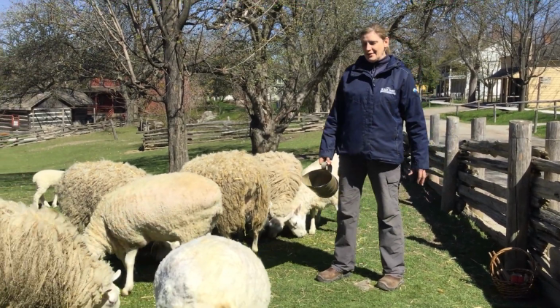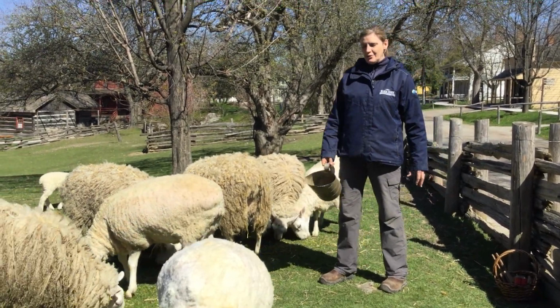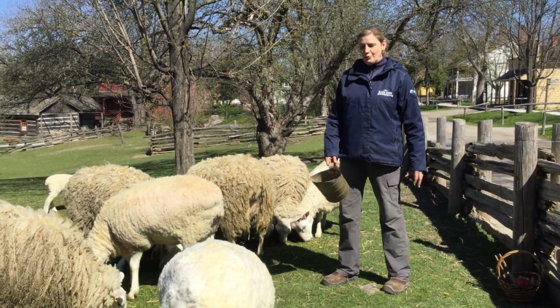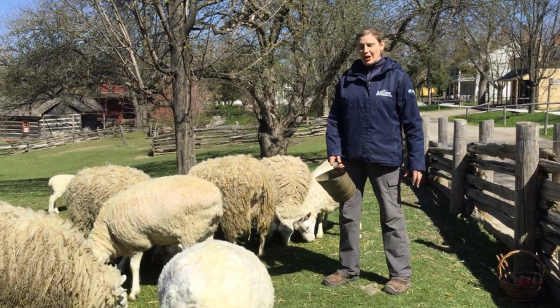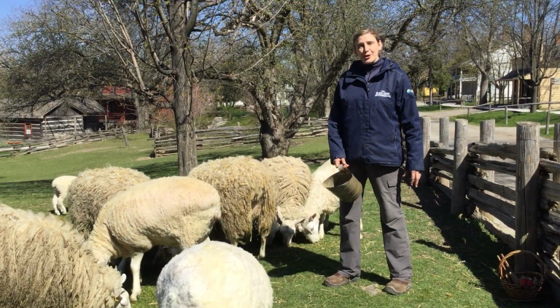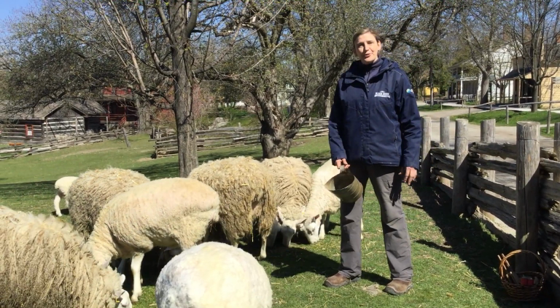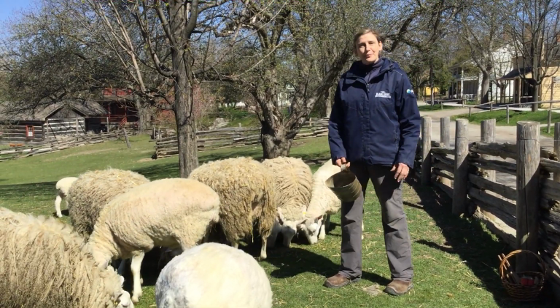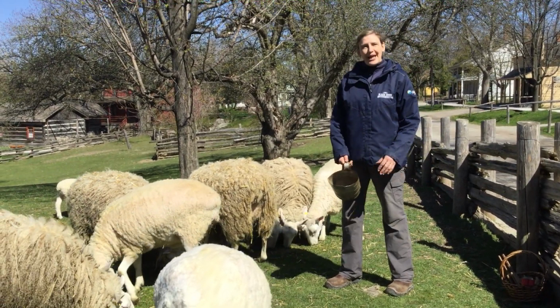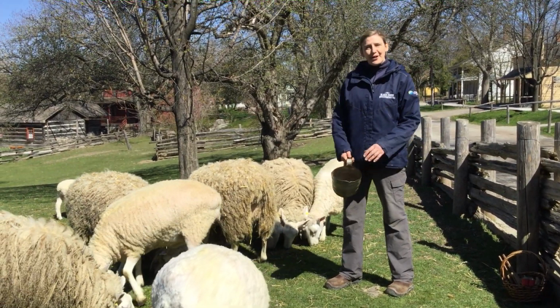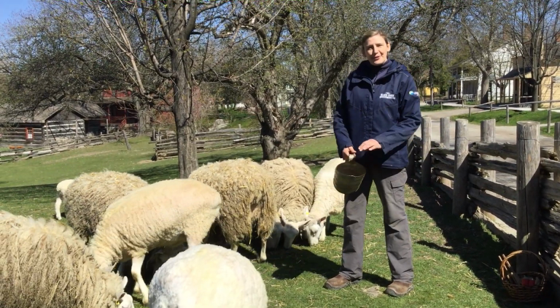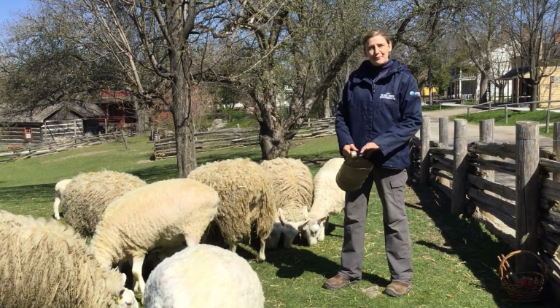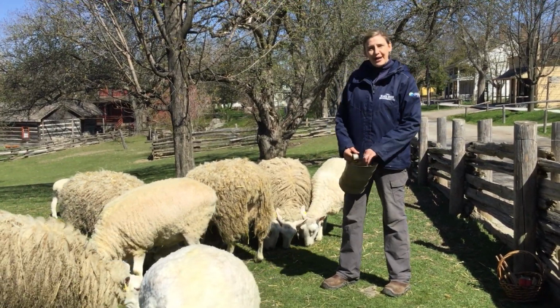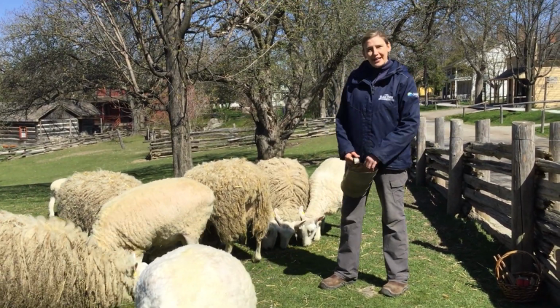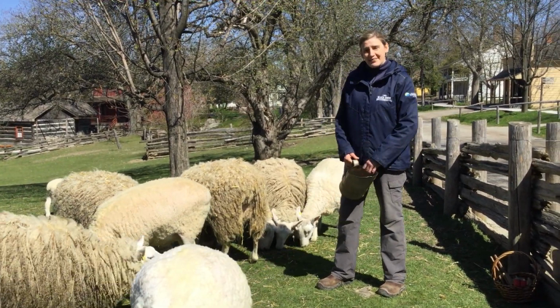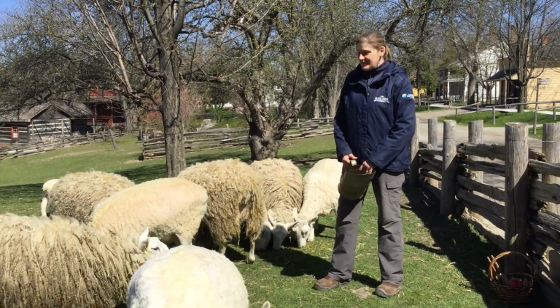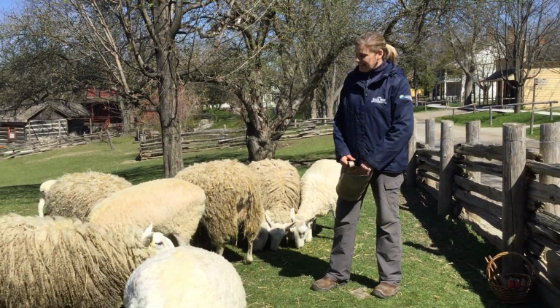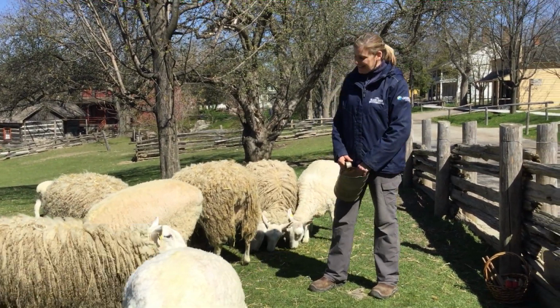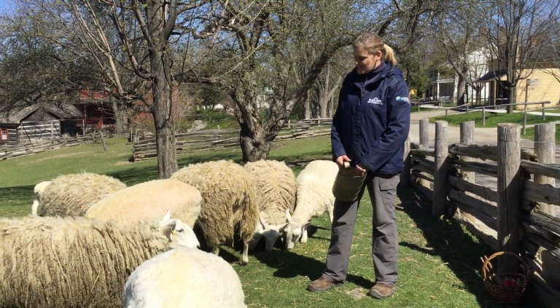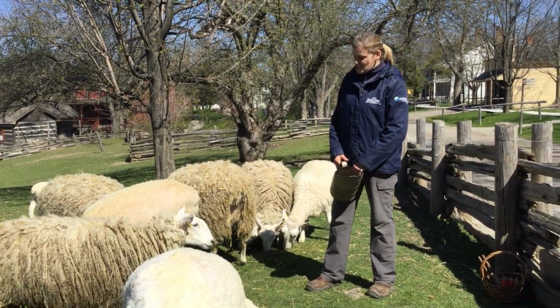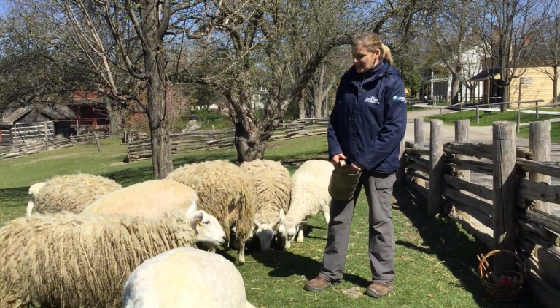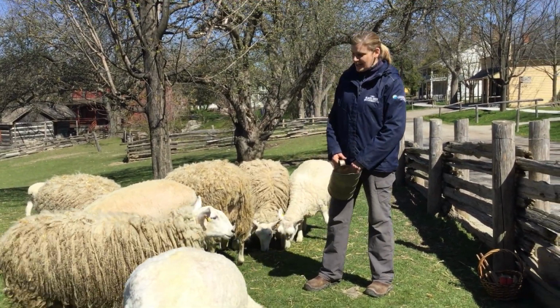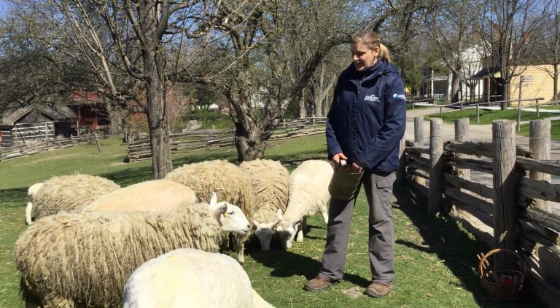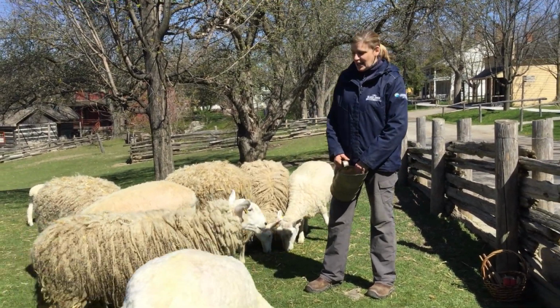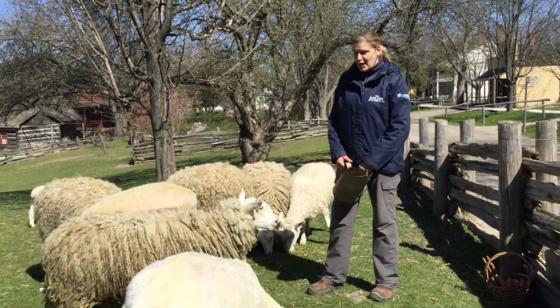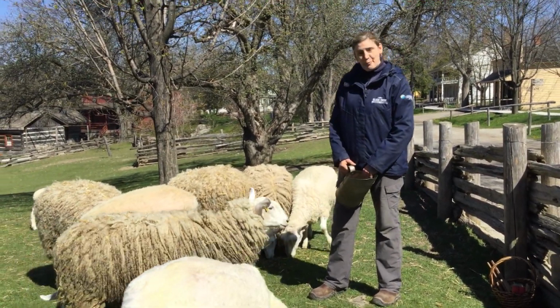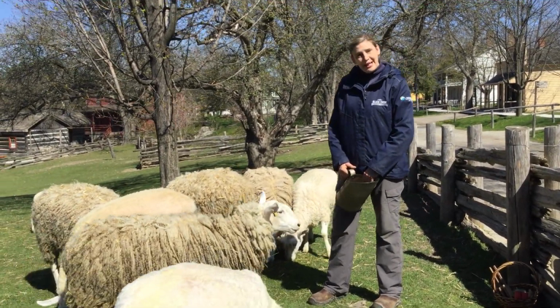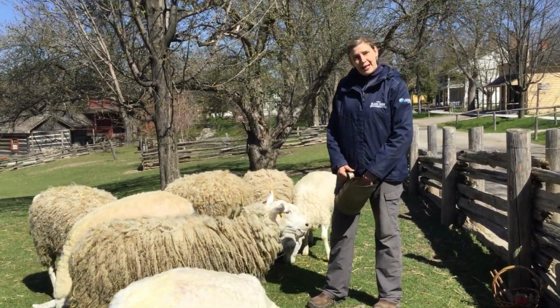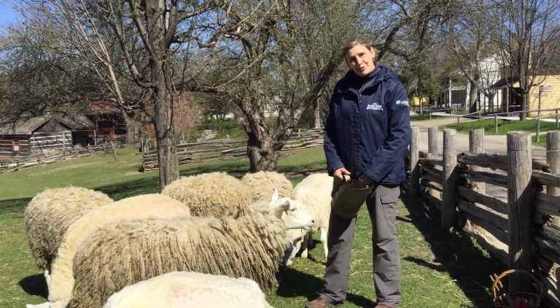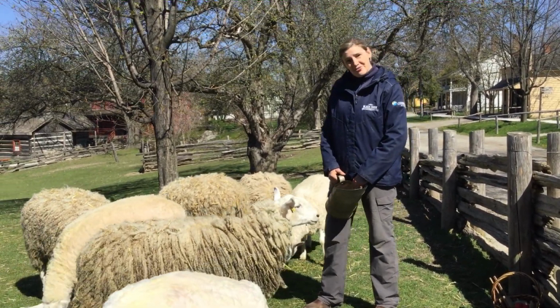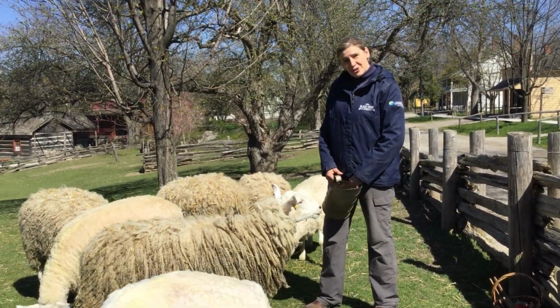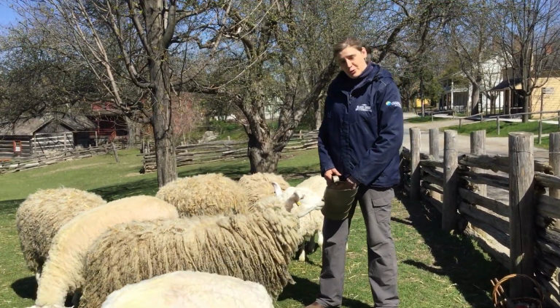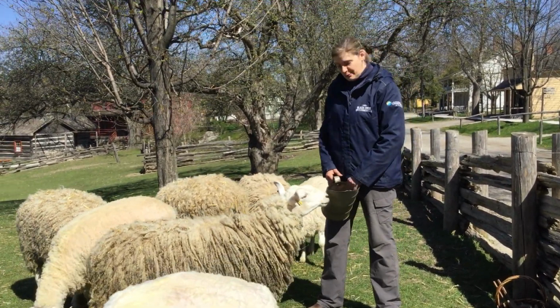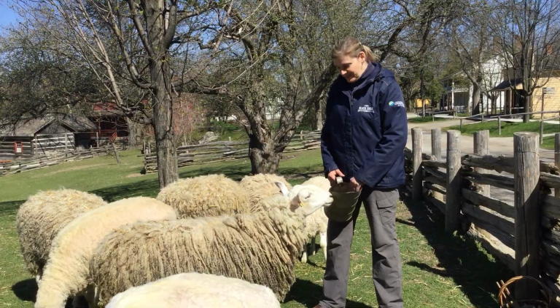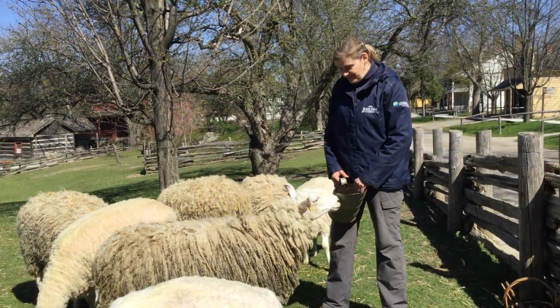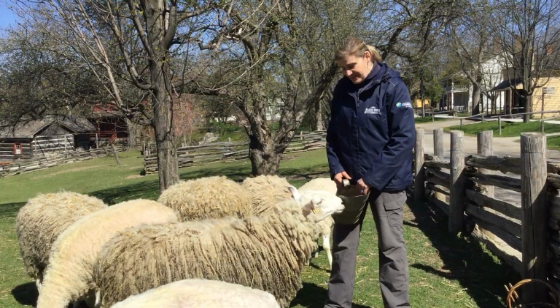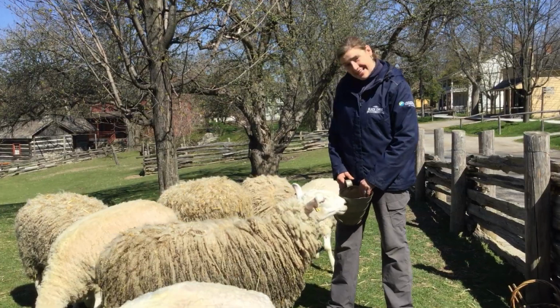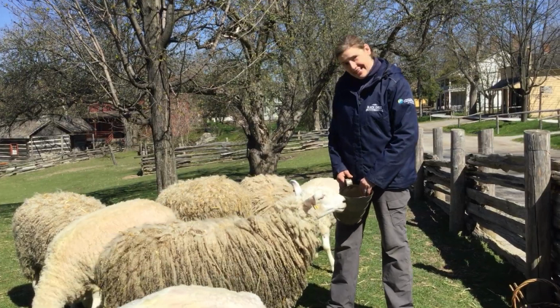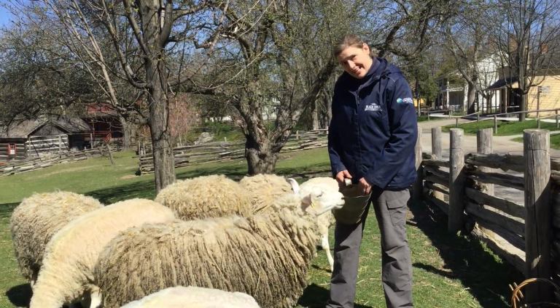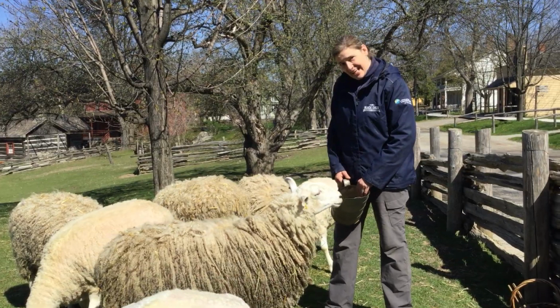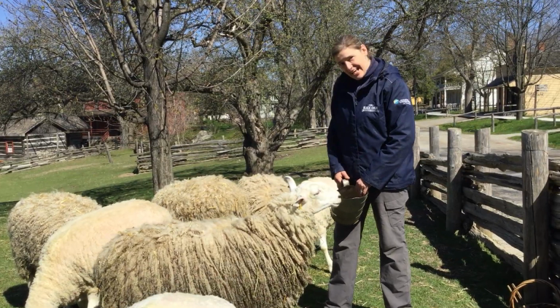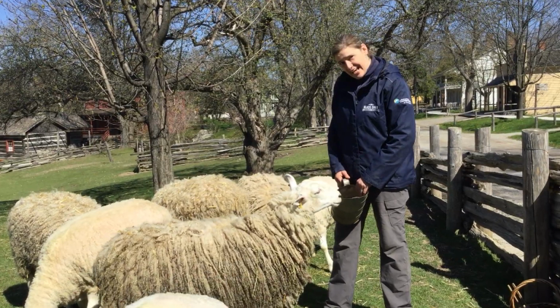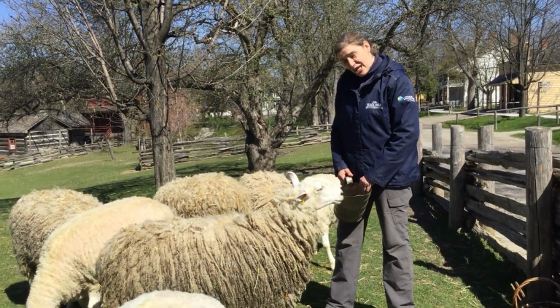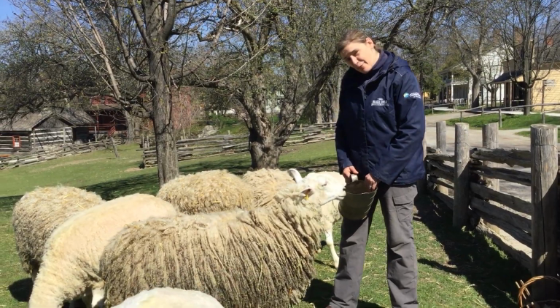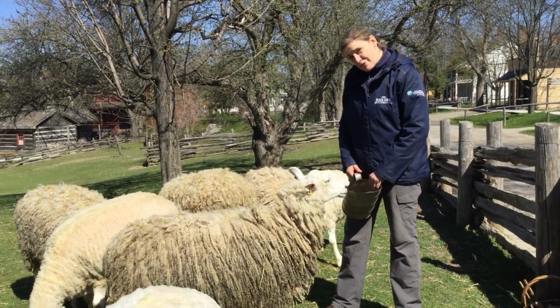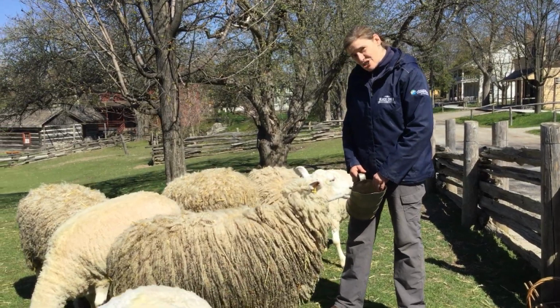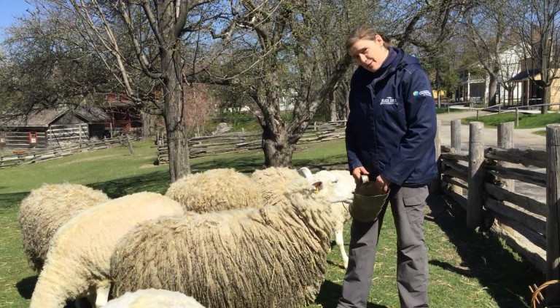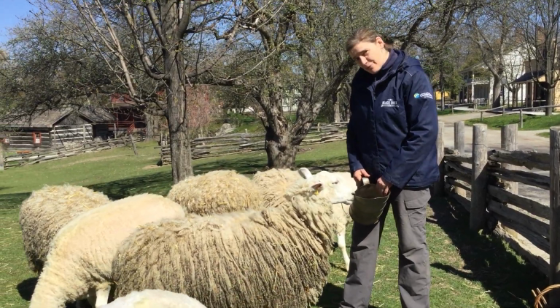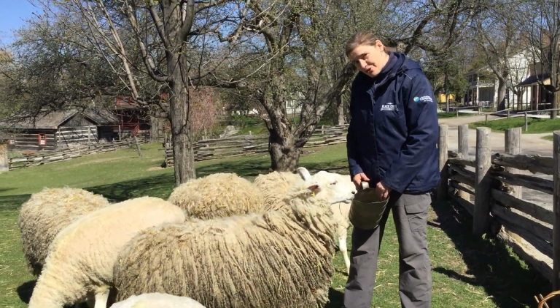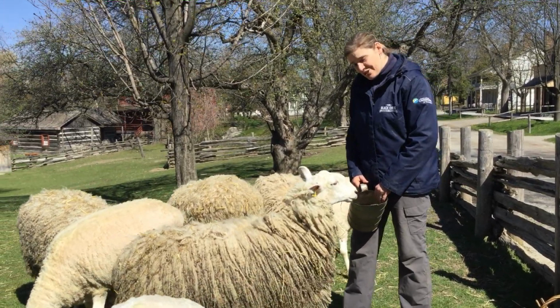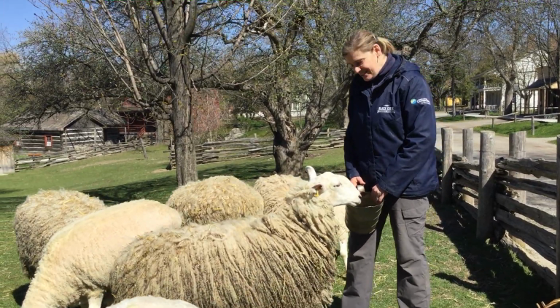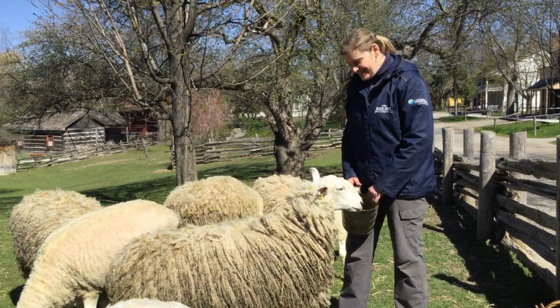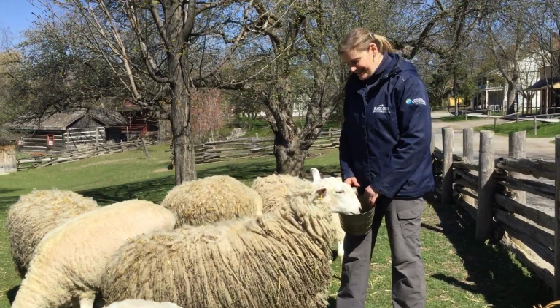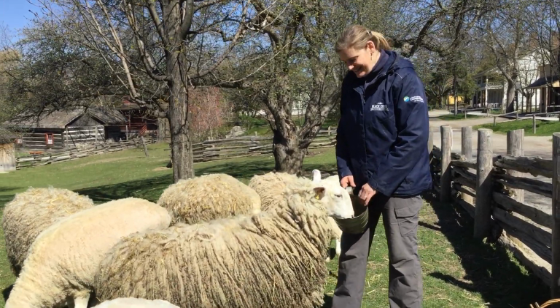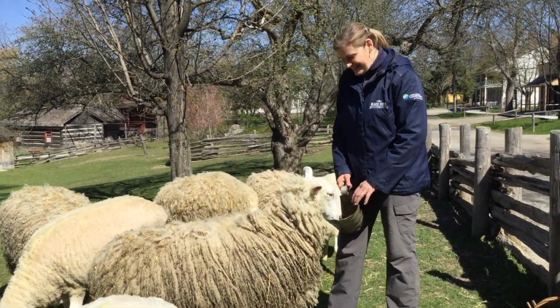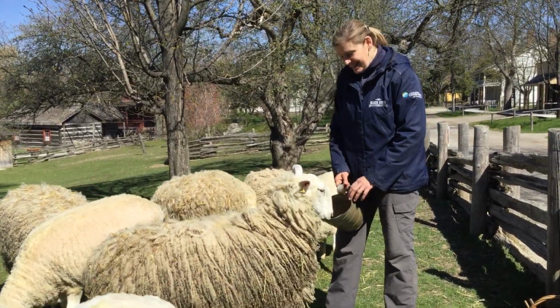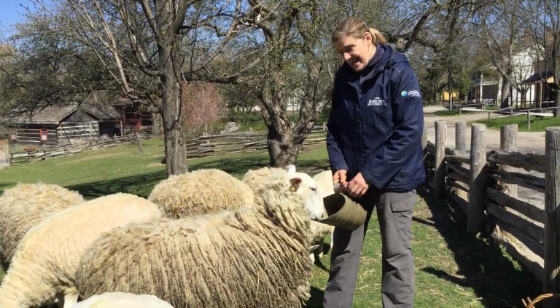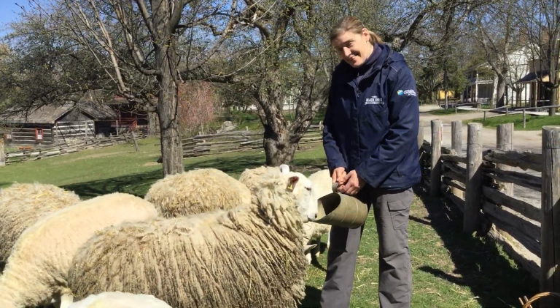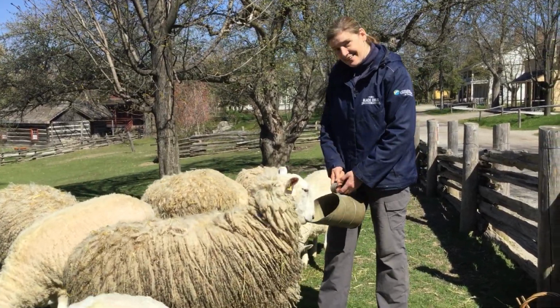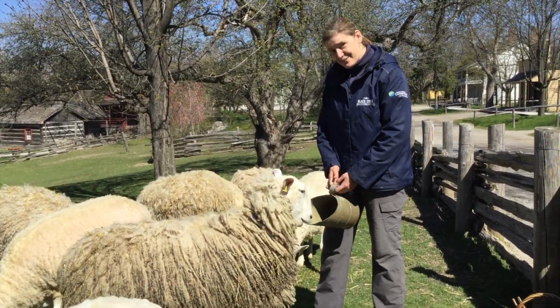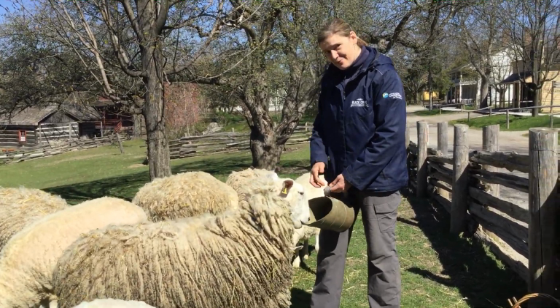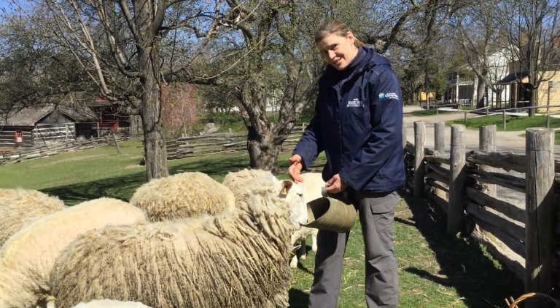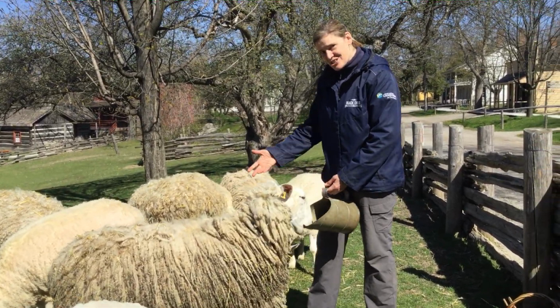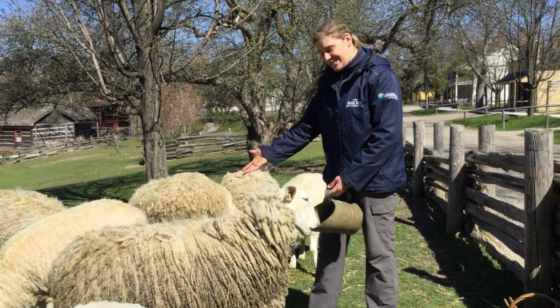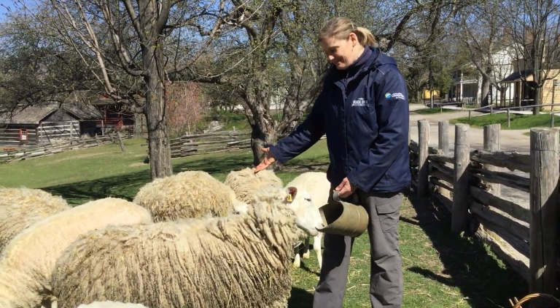Welcome to Black Creek Pioneer Village. My name is Viola McPhee and I'm the Shepherd, and these are my sheep.